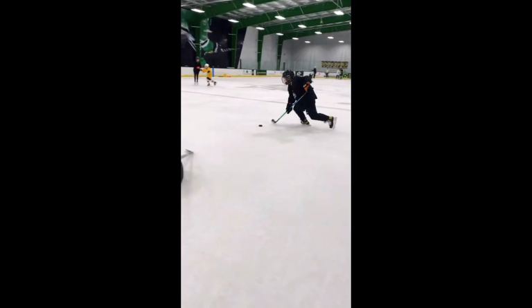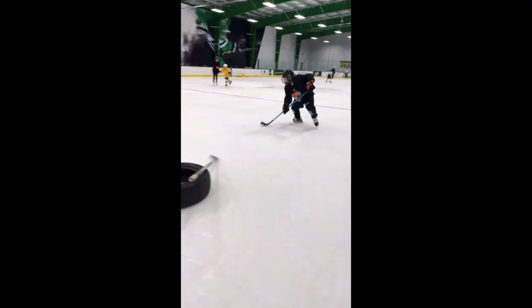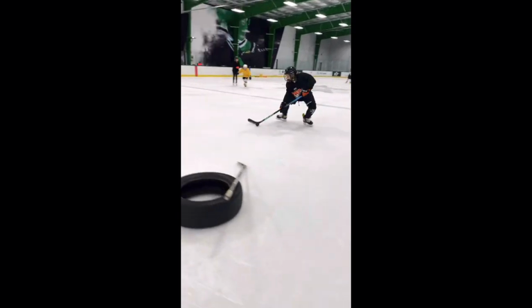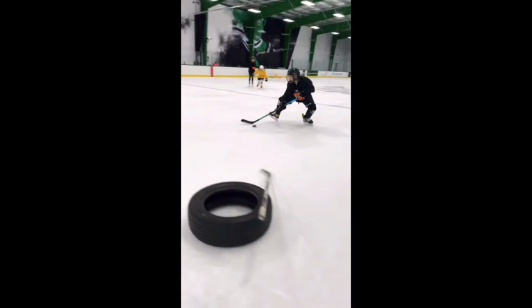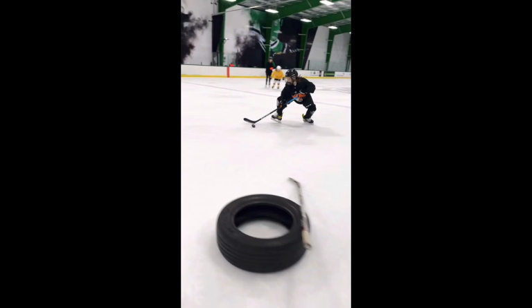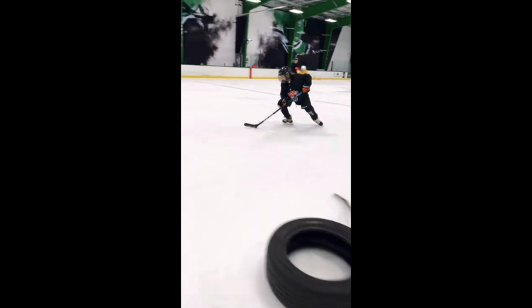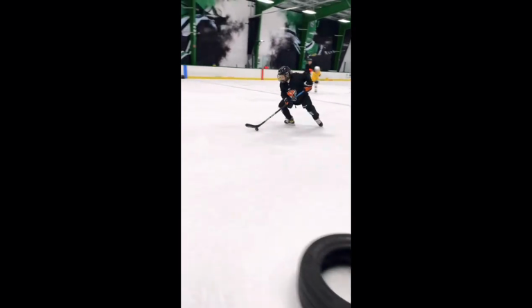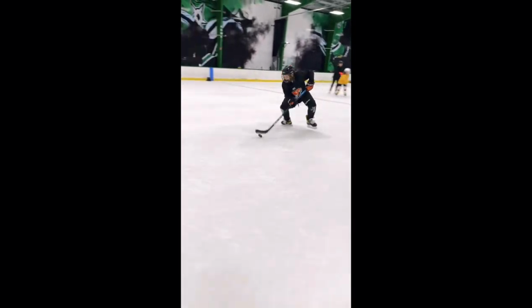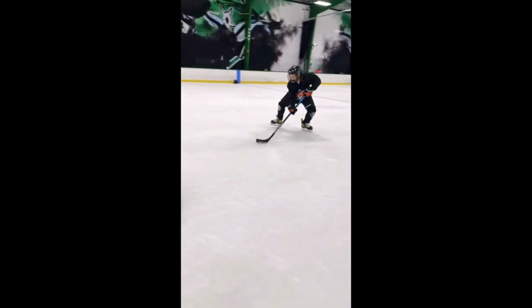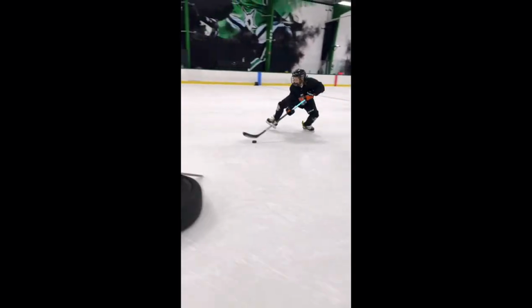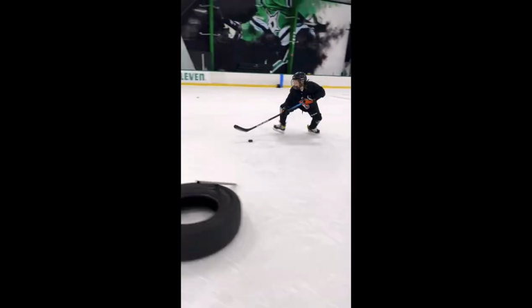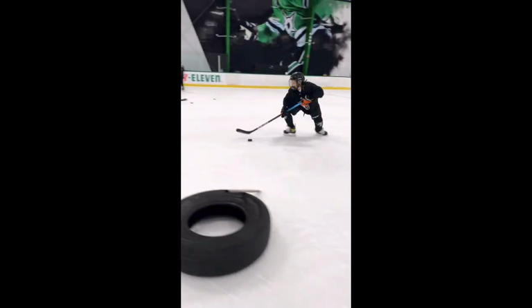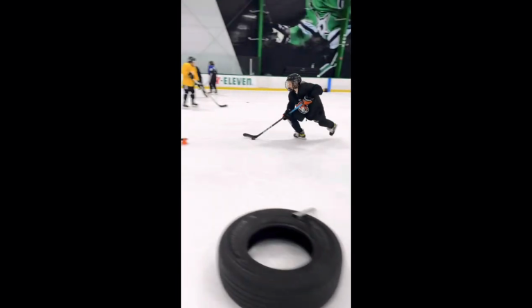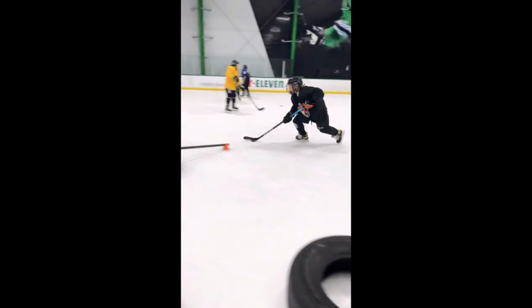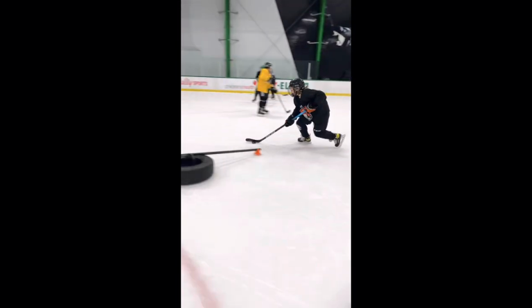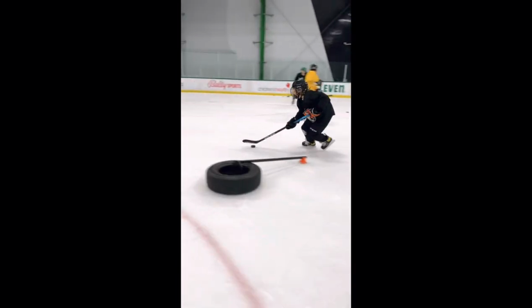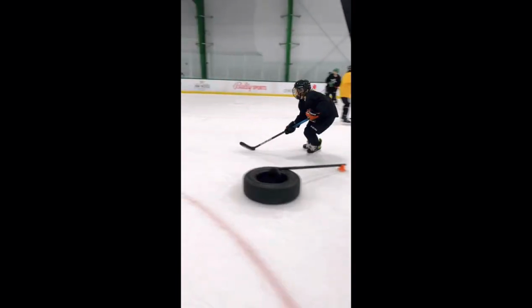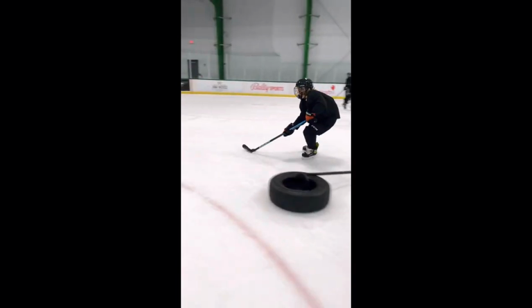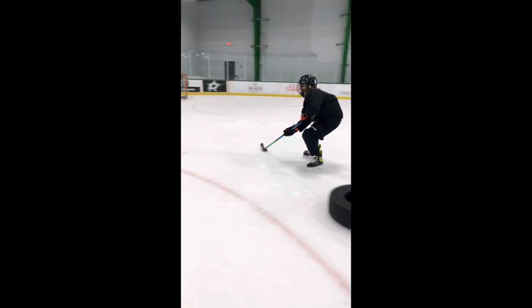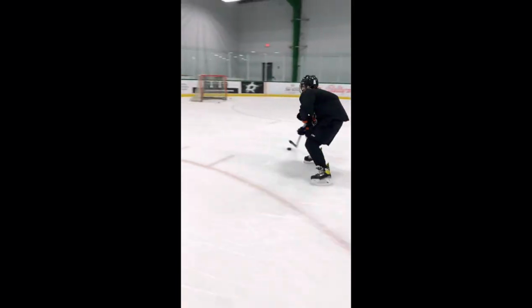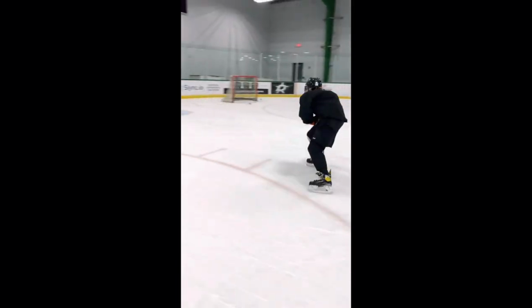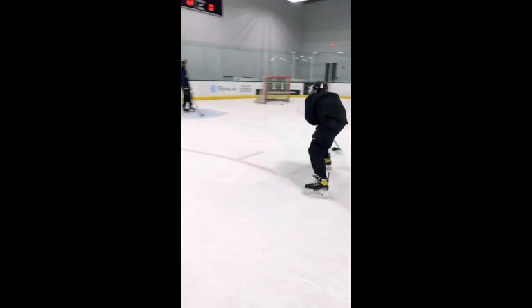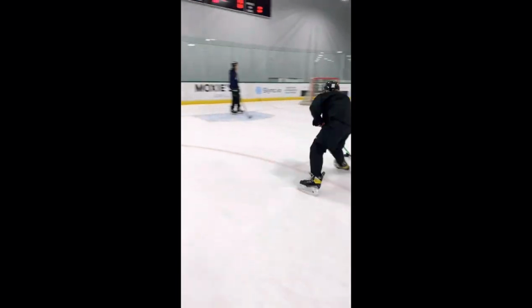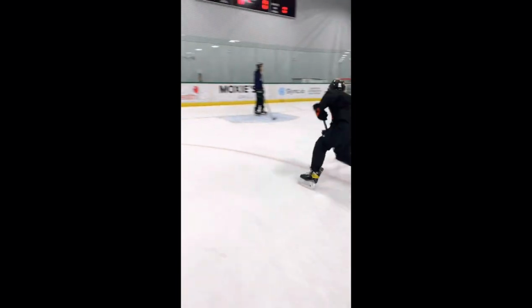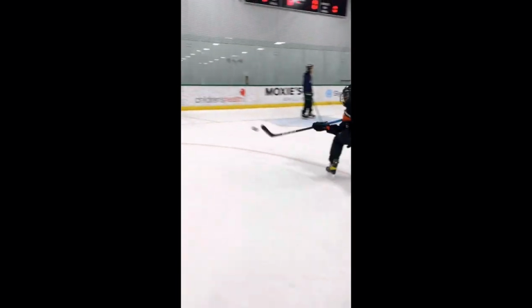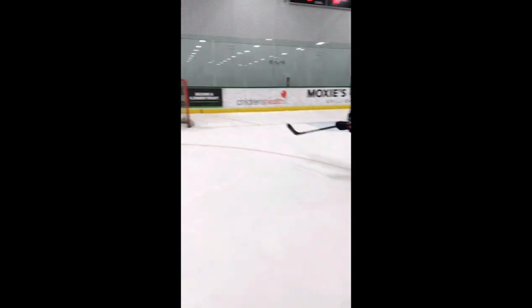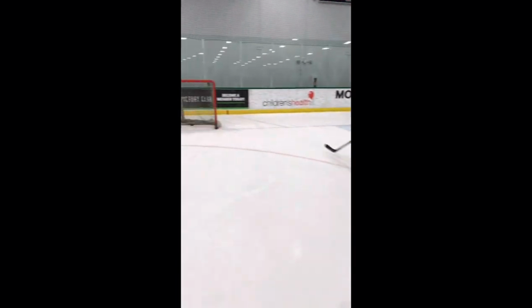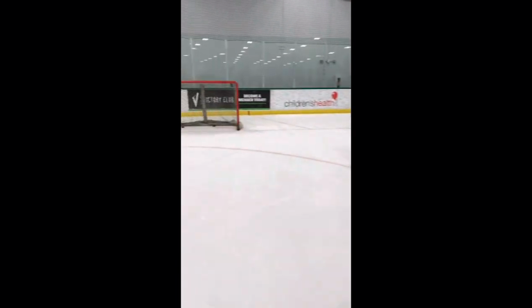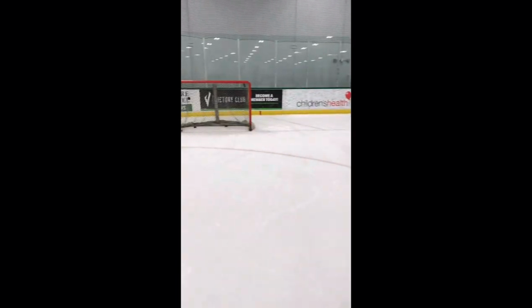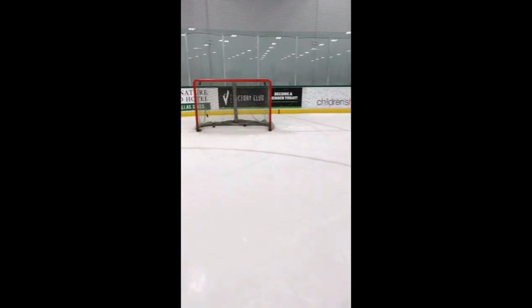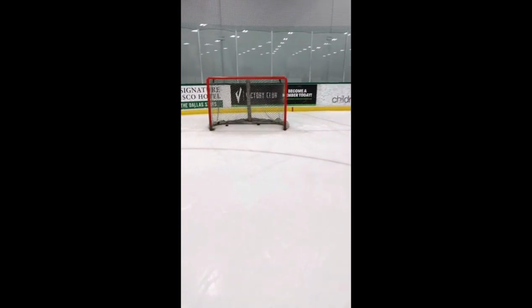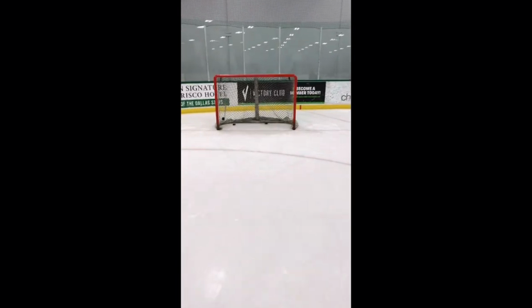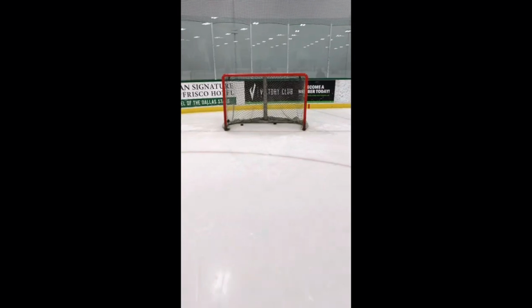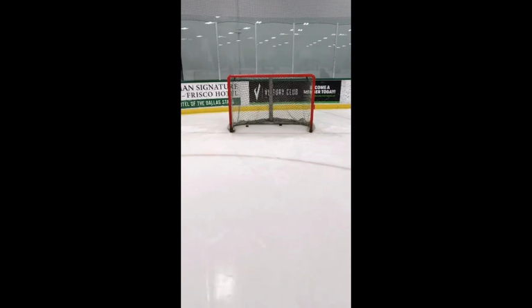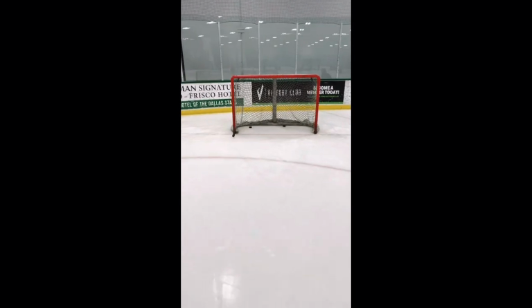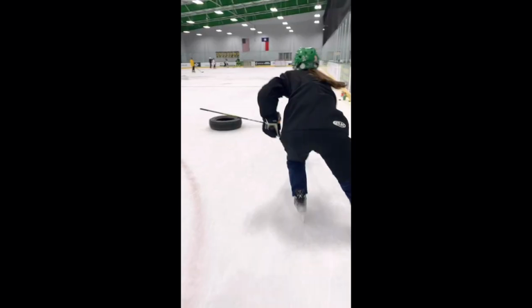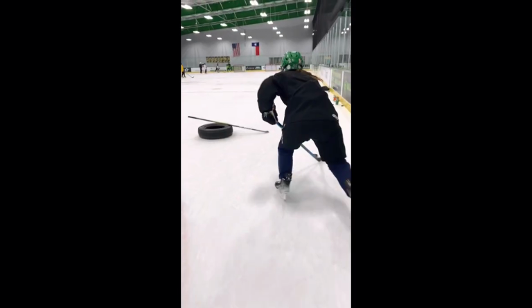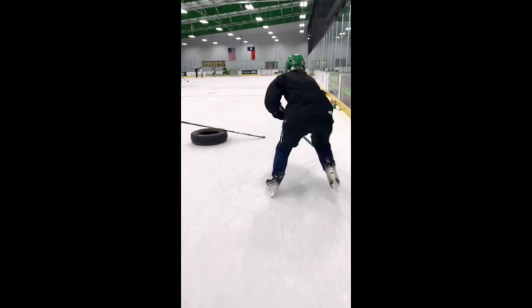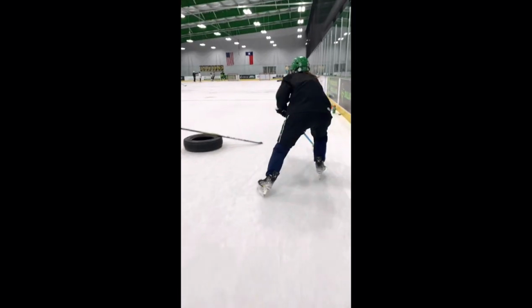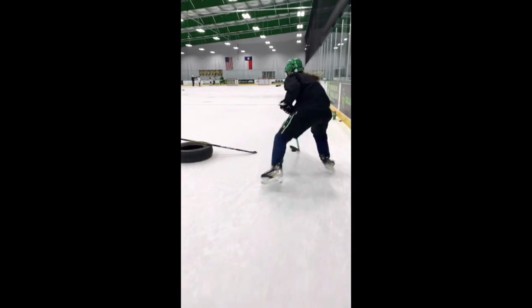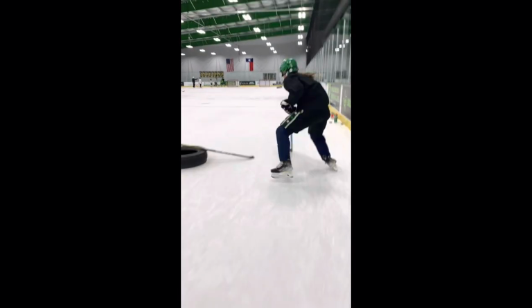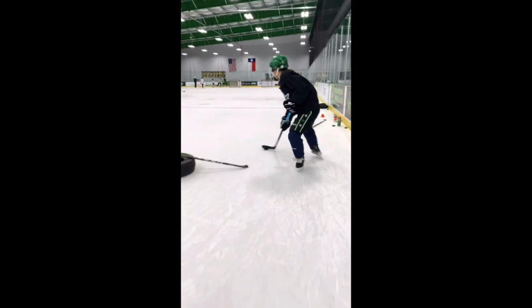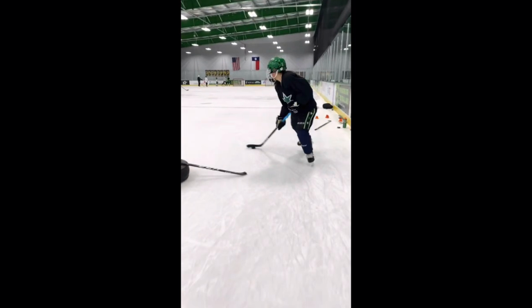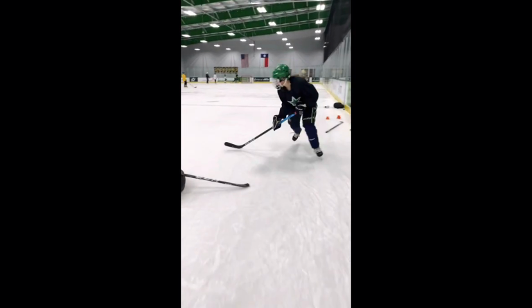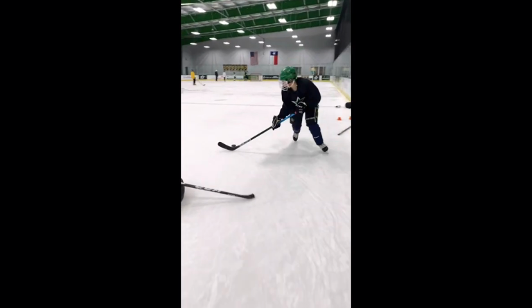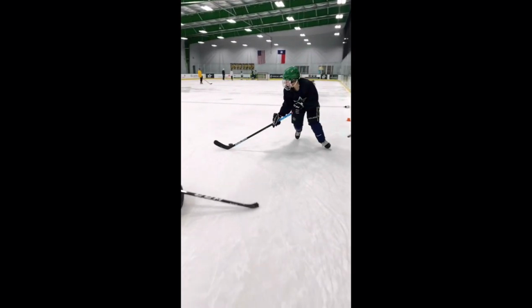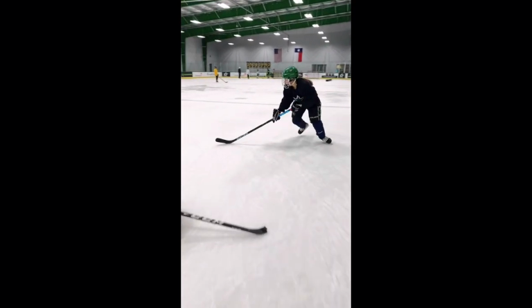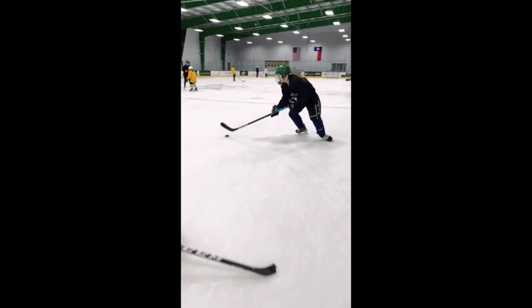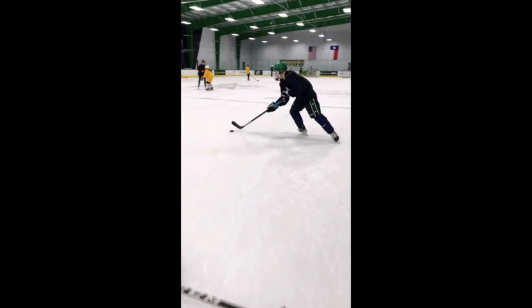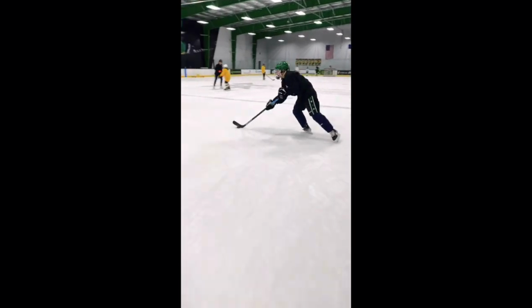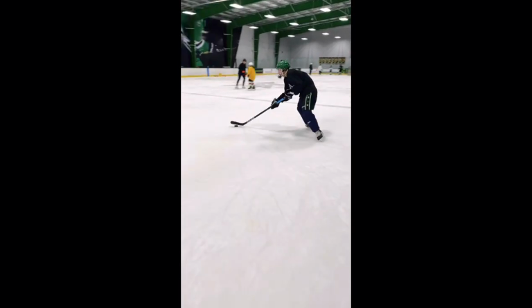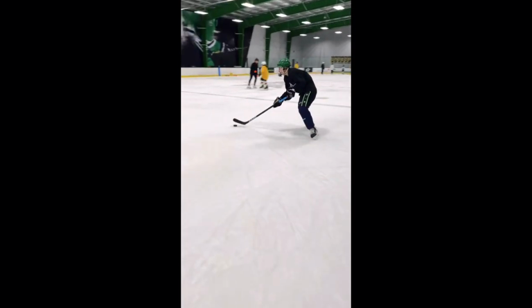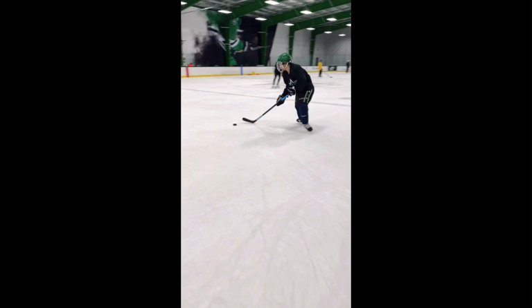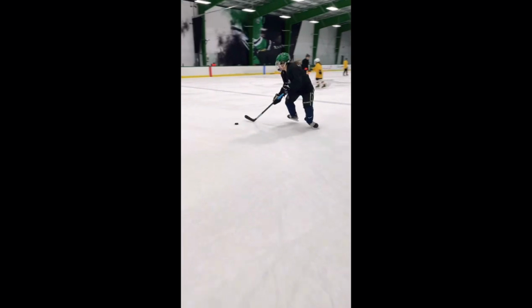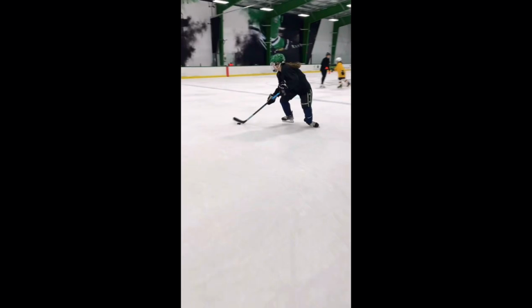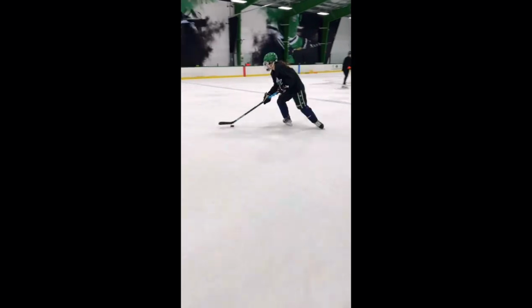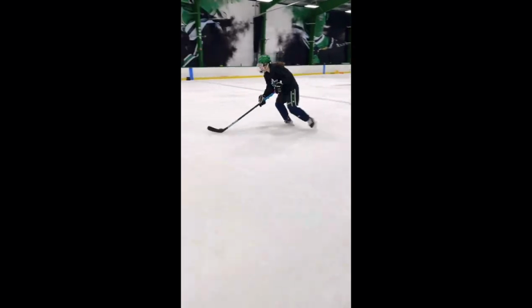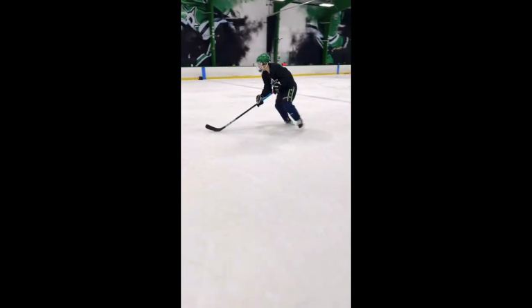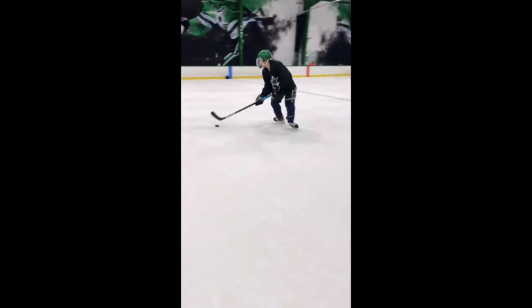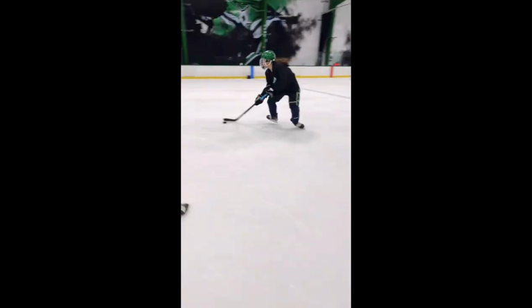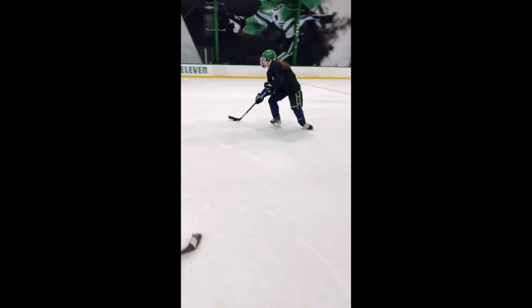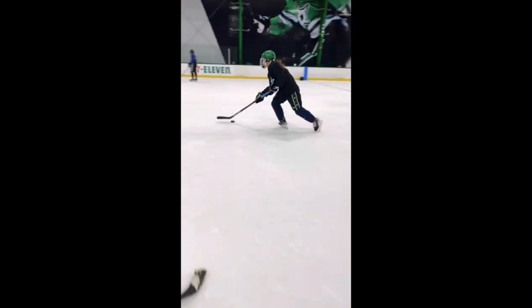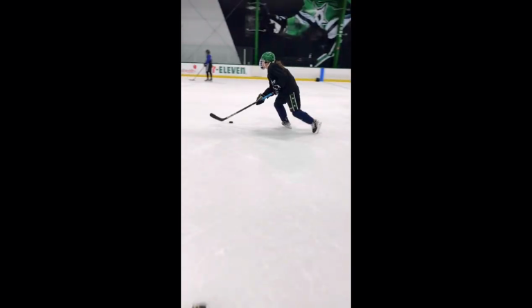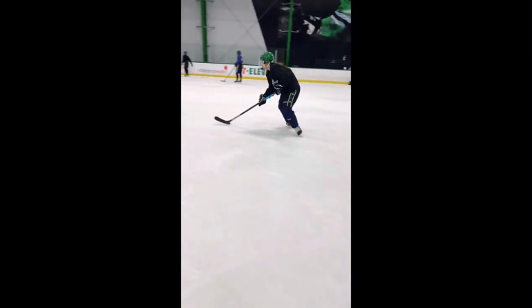So don't forget — loosen up your hips, work on opening up your hips, and use those hips to your advantage in the game of hockey.